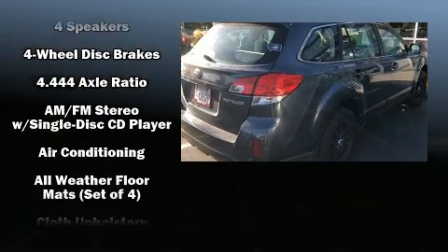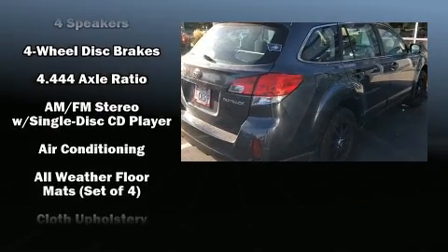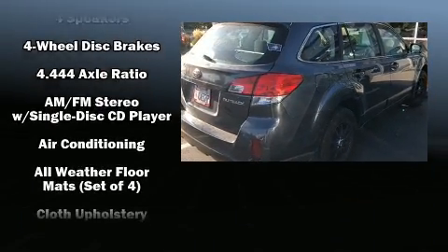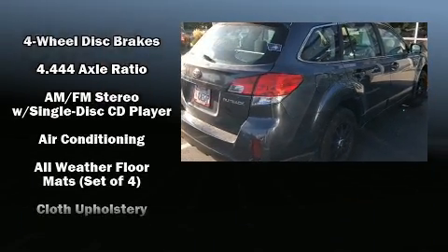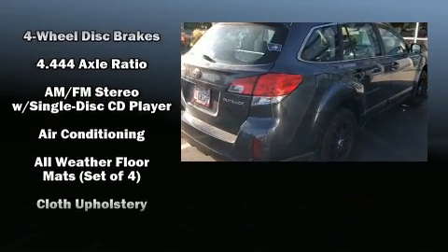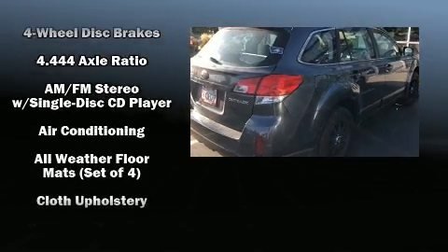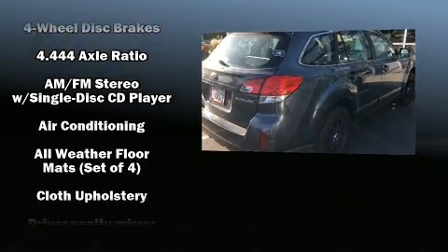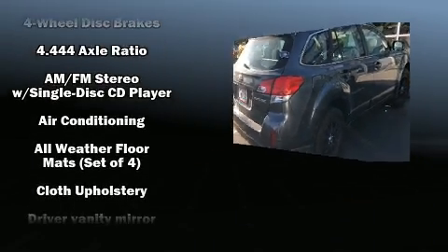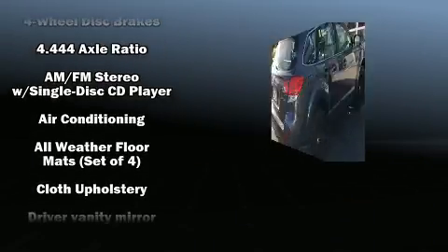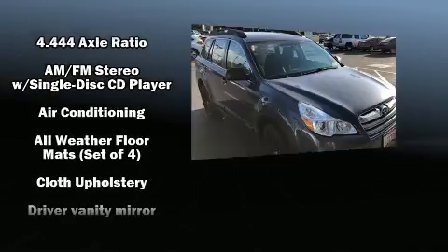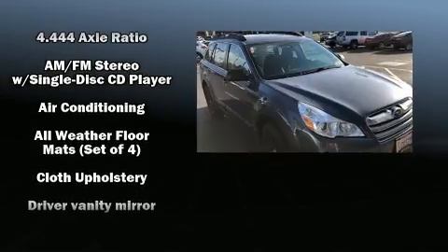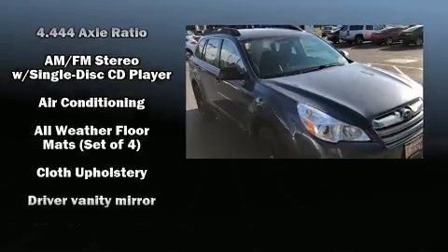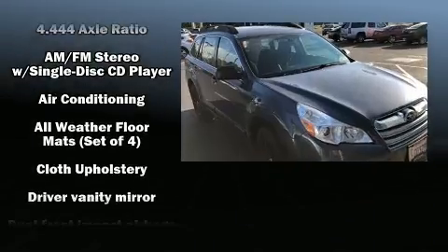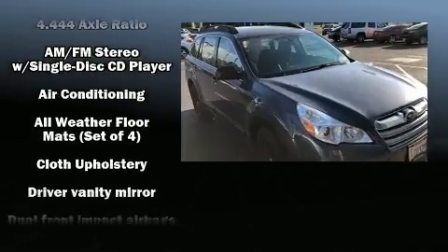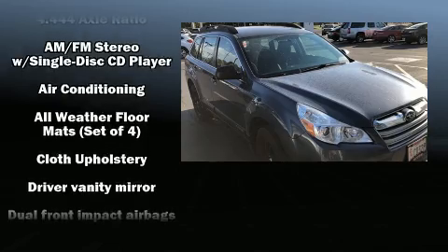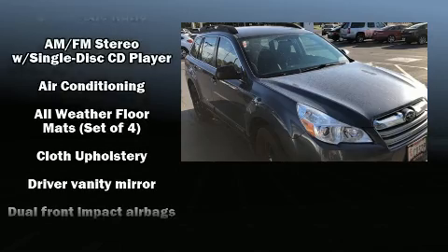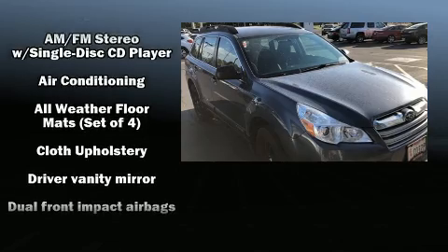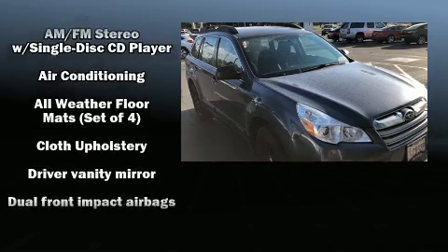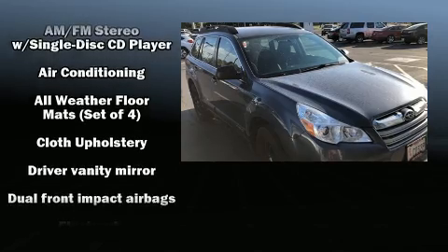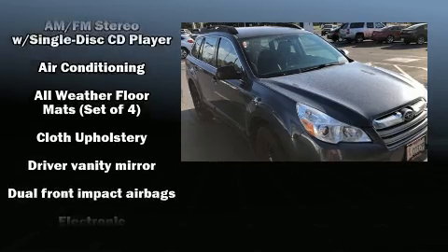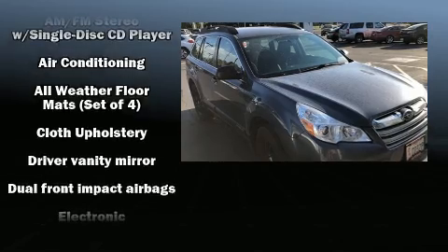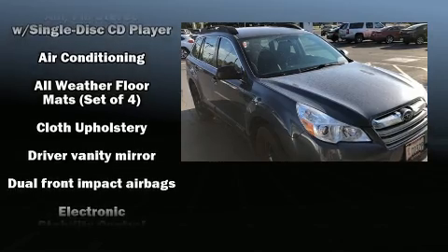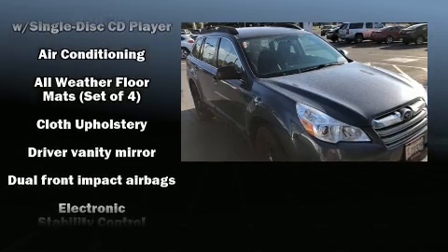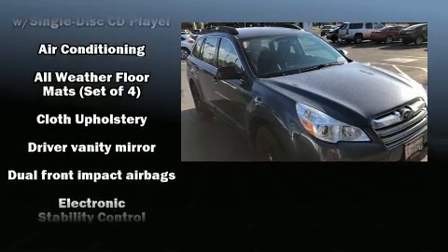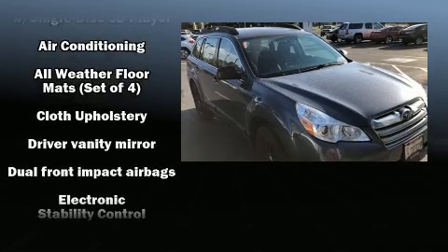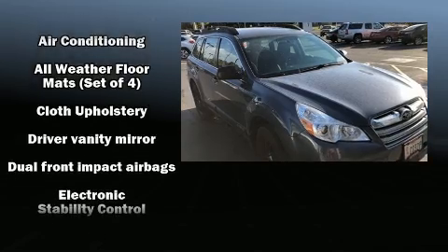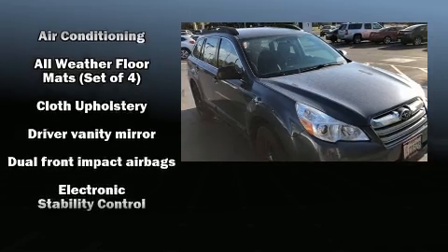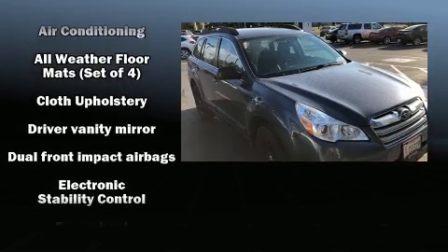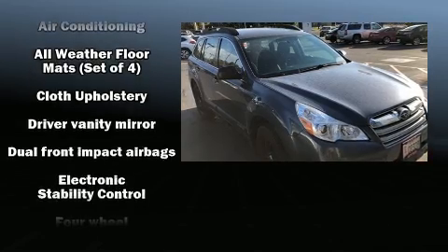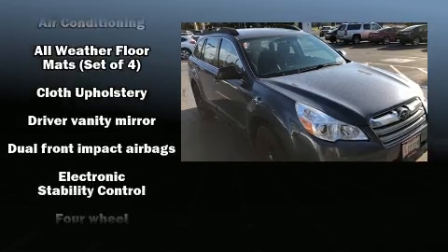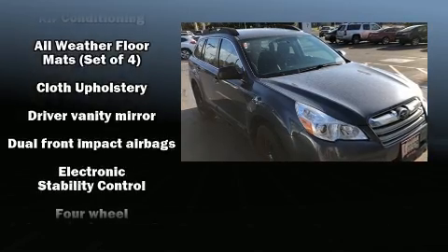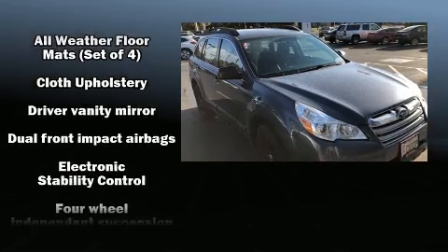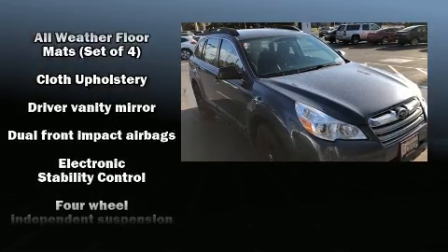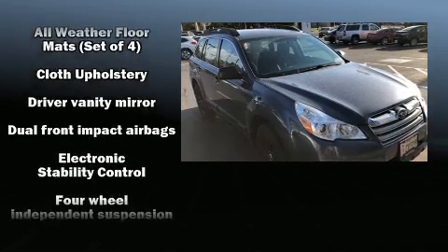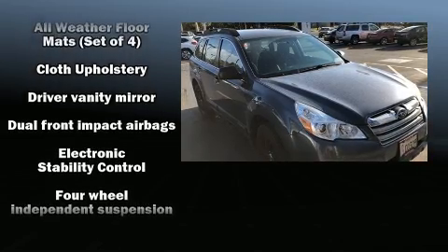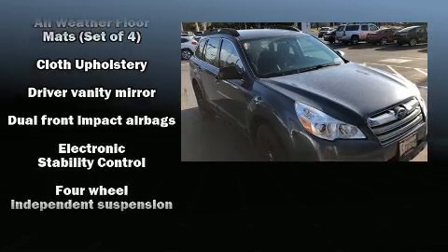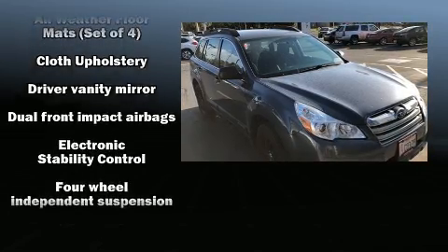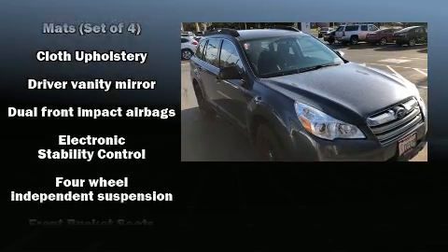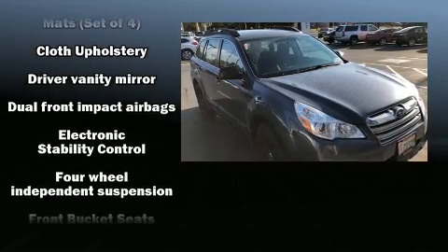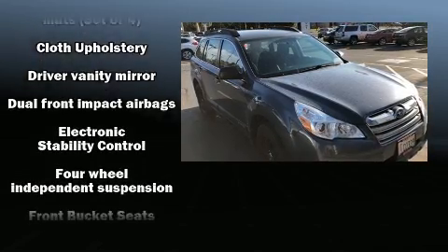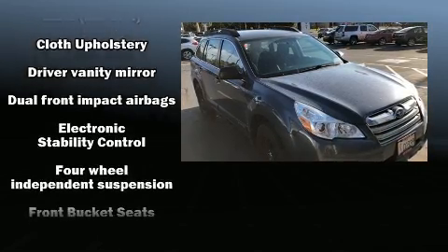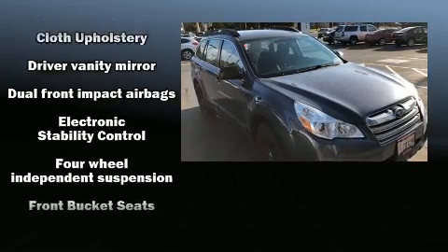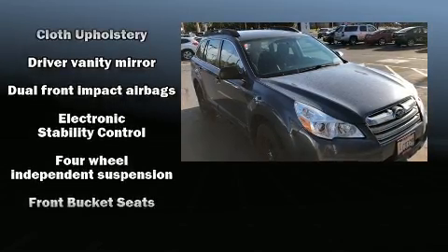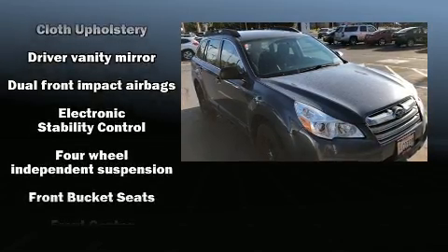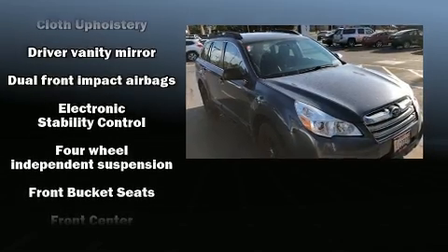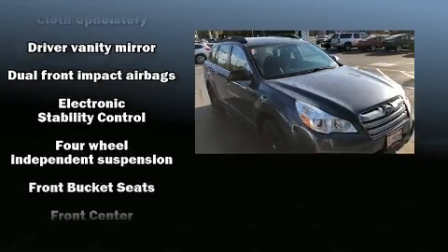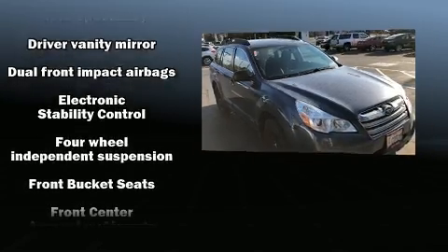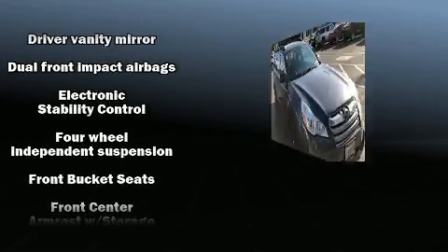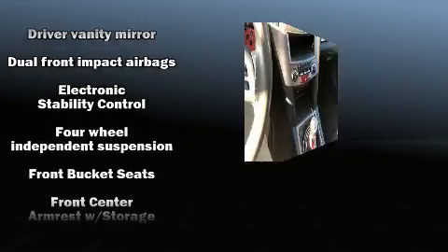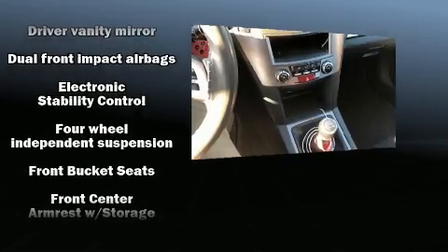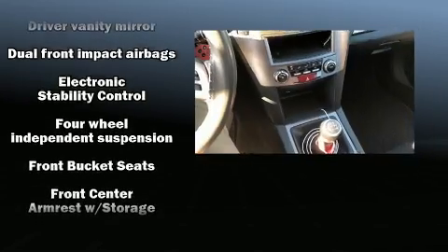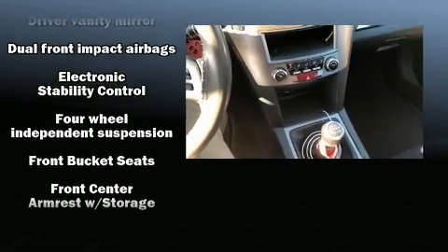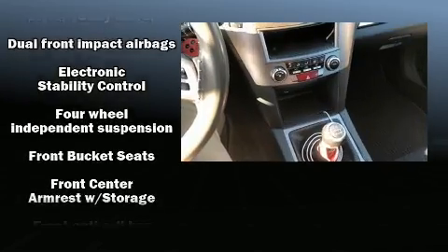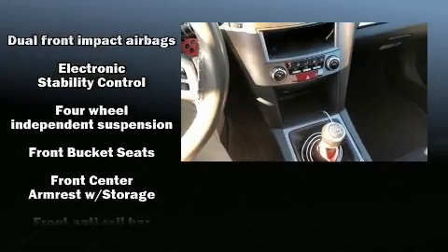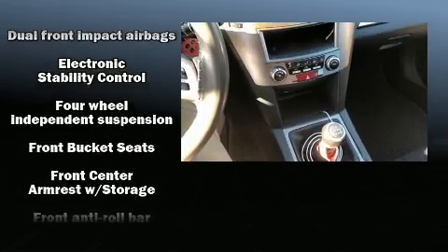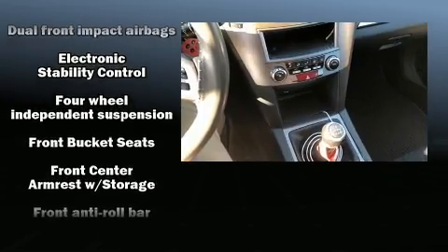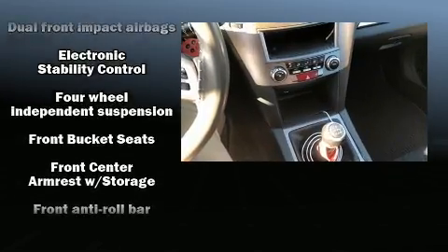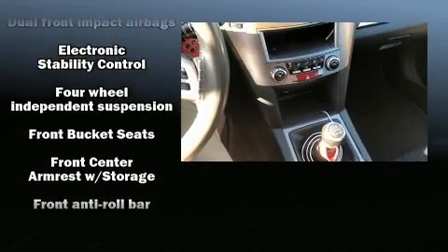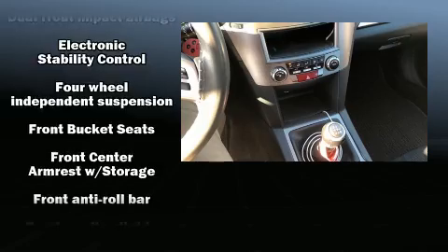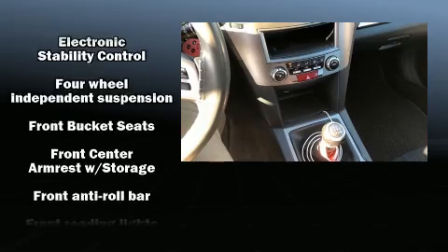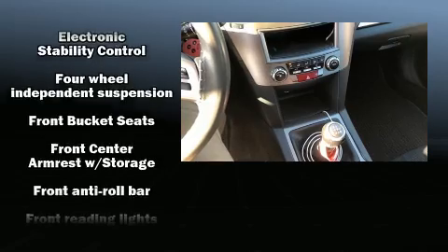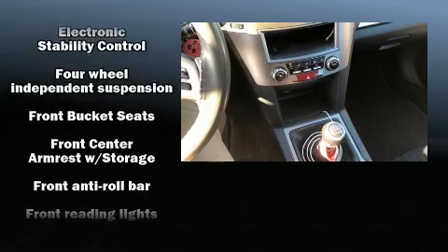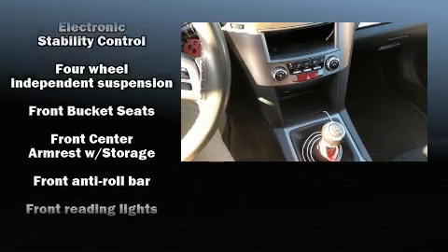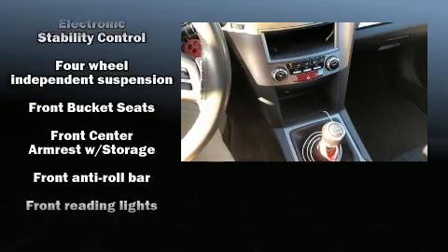Top features include power windows, a trip computer, fully automatic headlights, a roof rack, and cruise control.